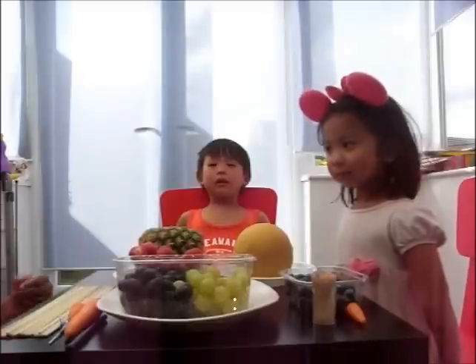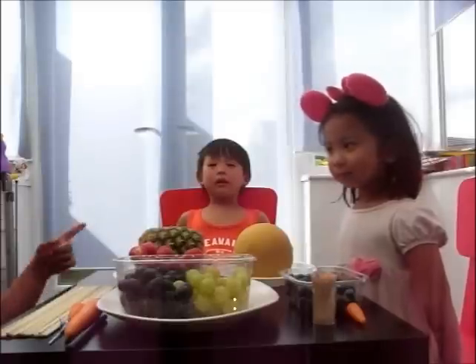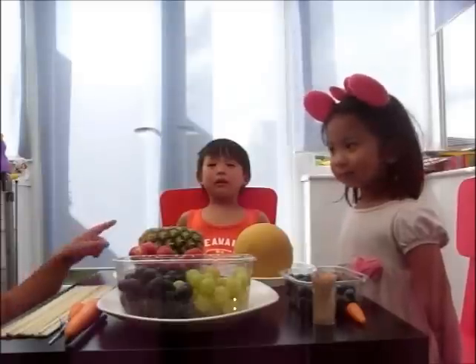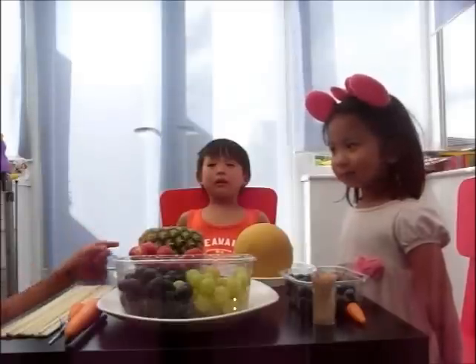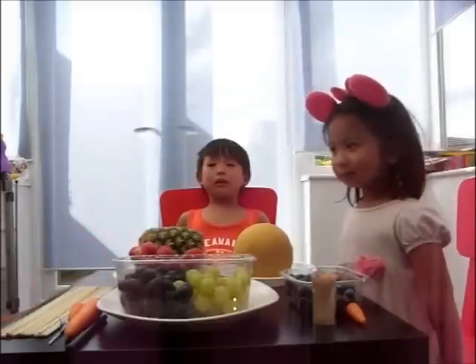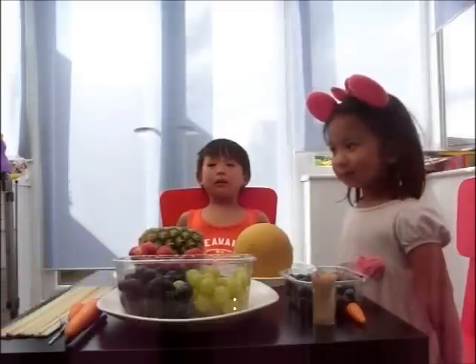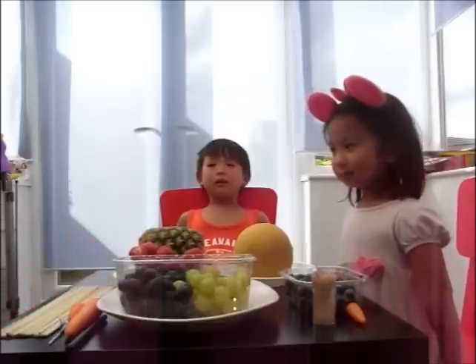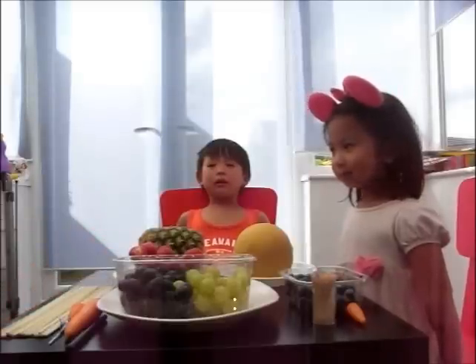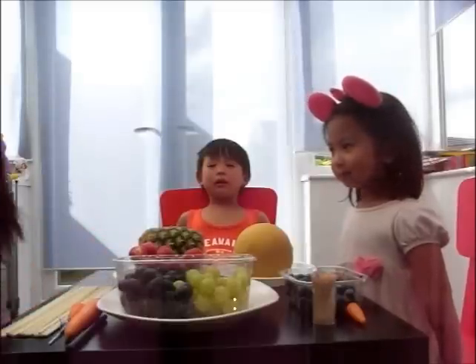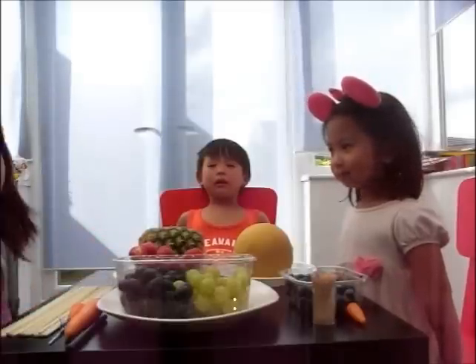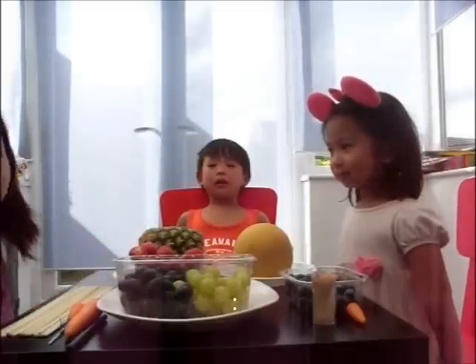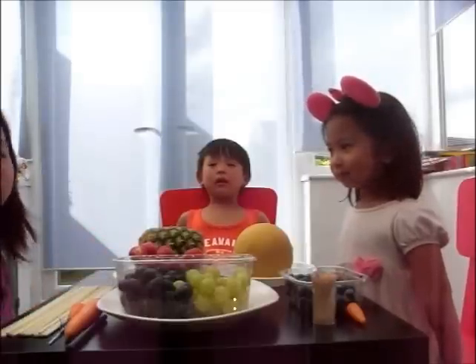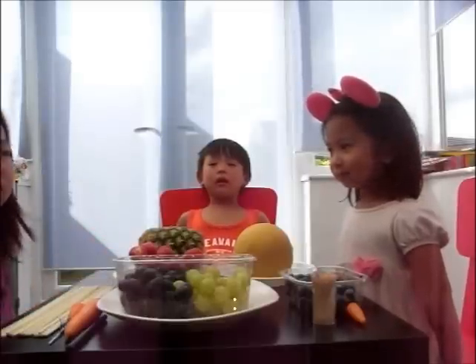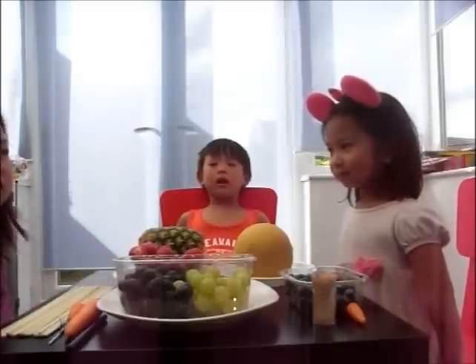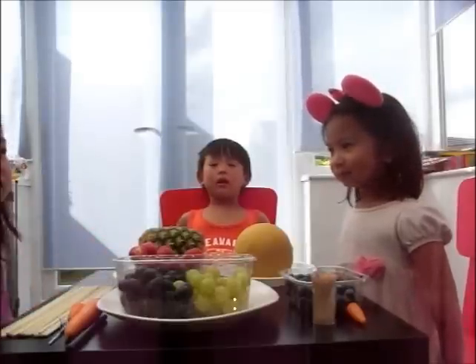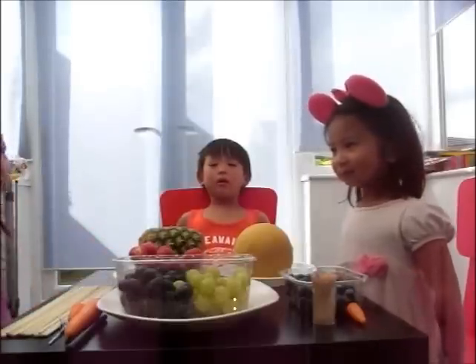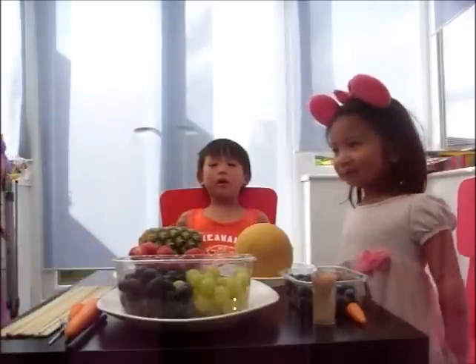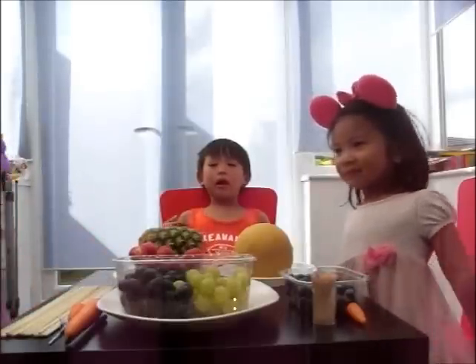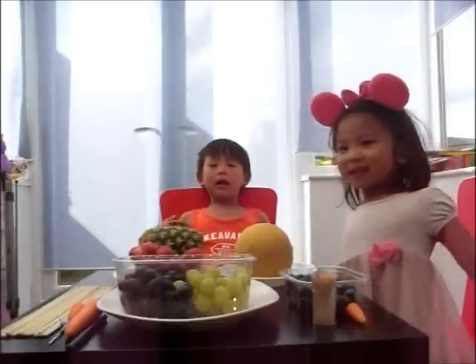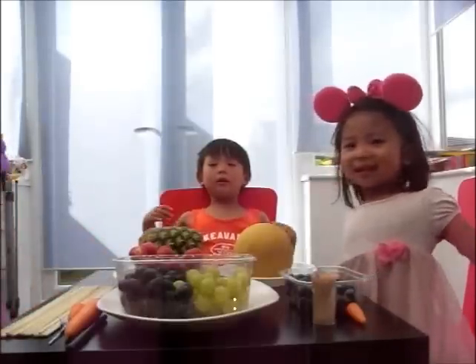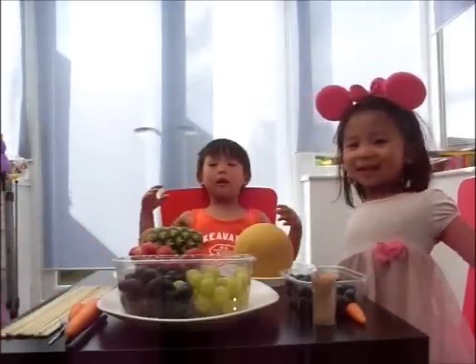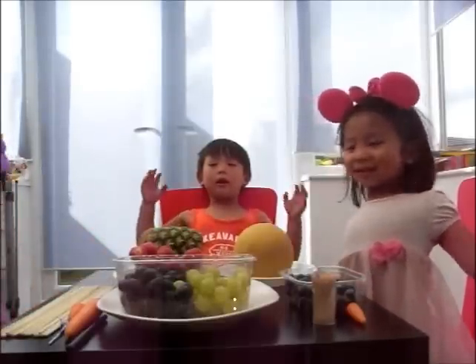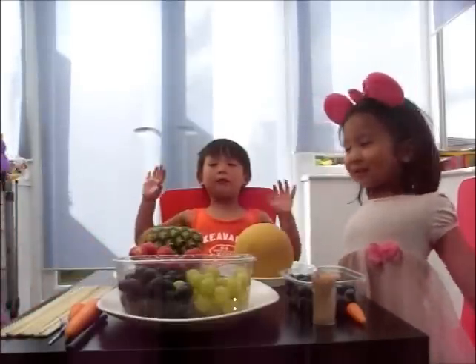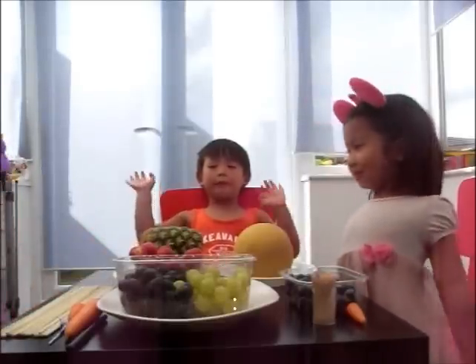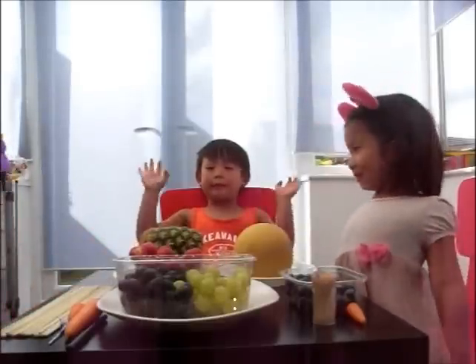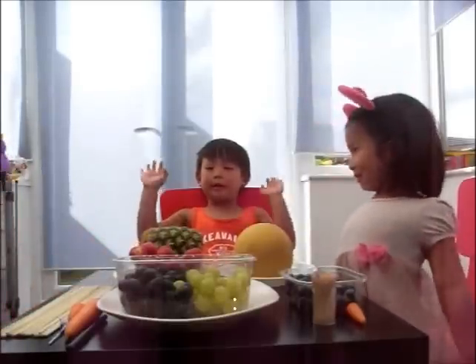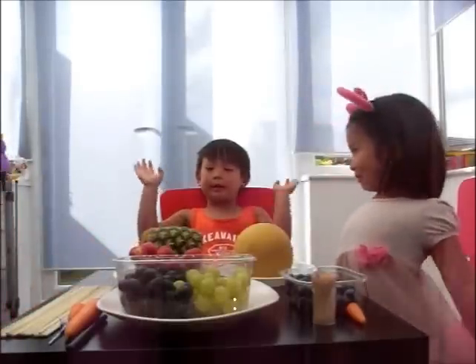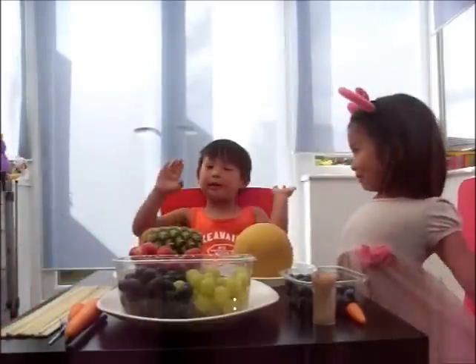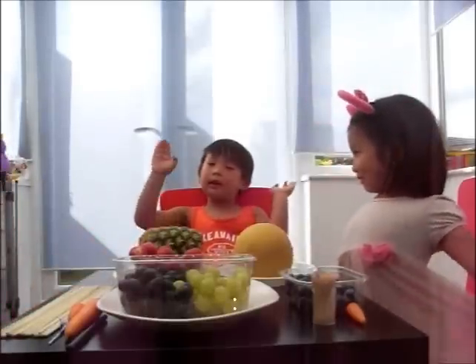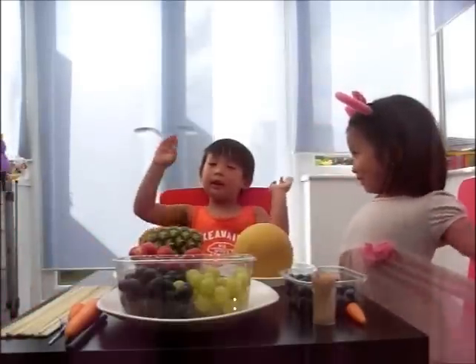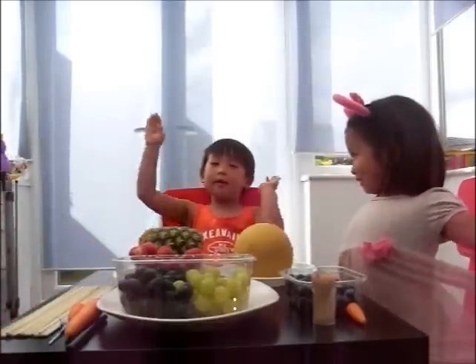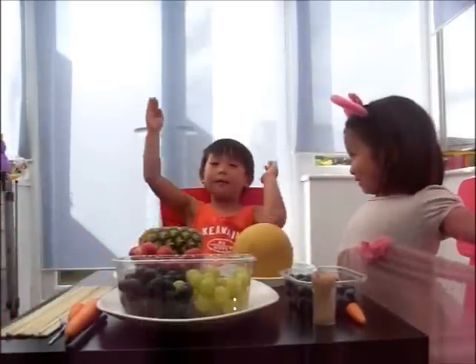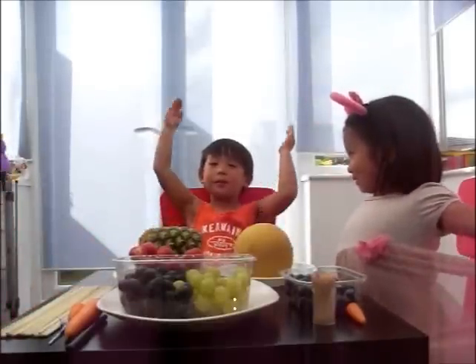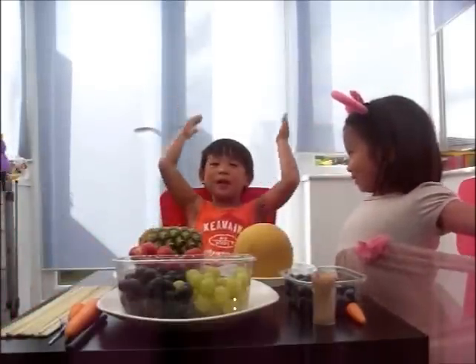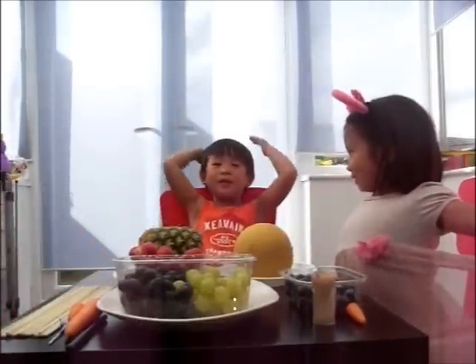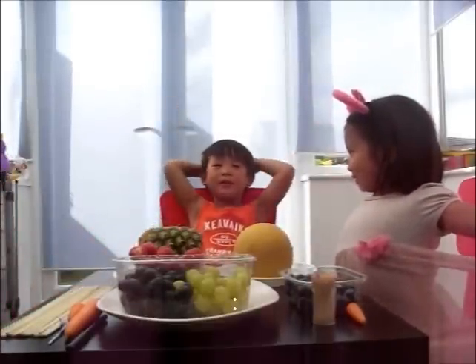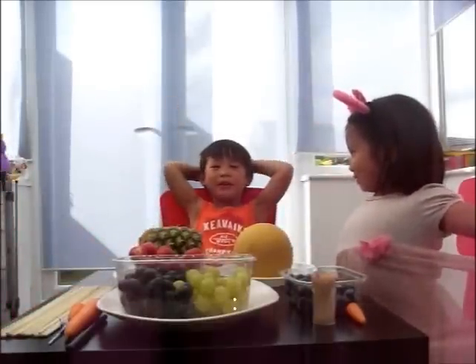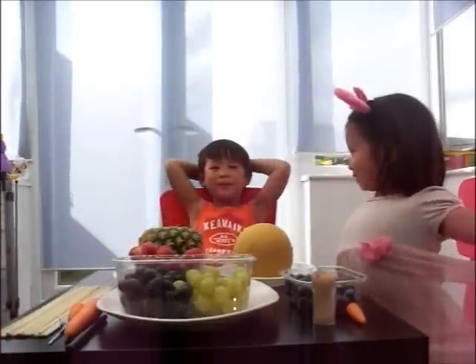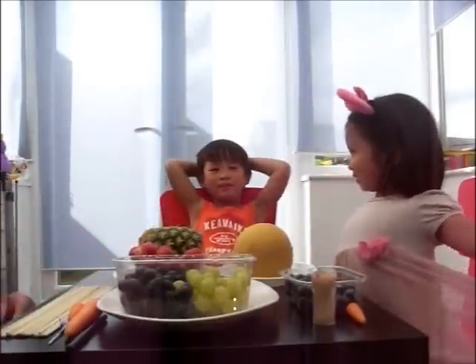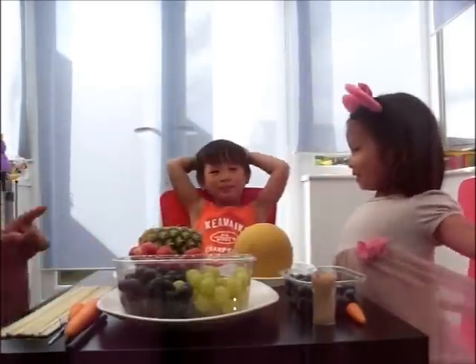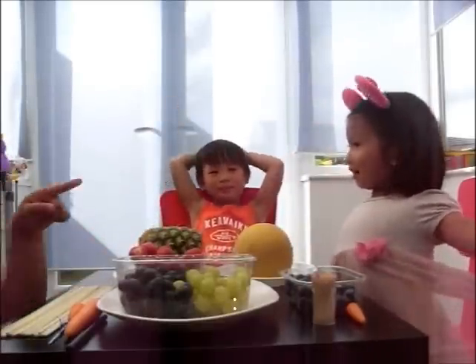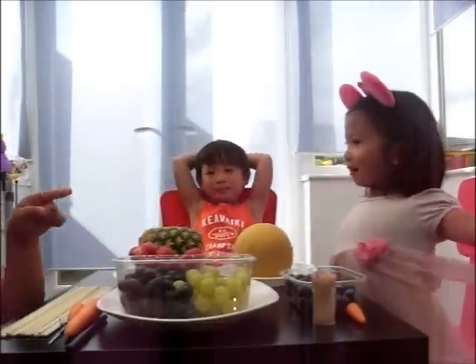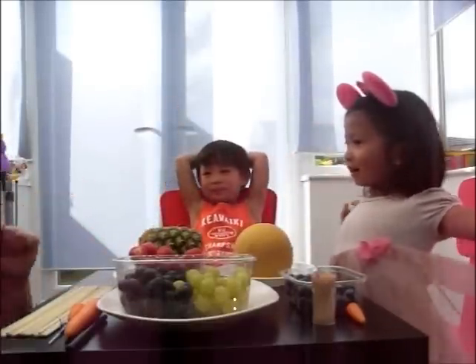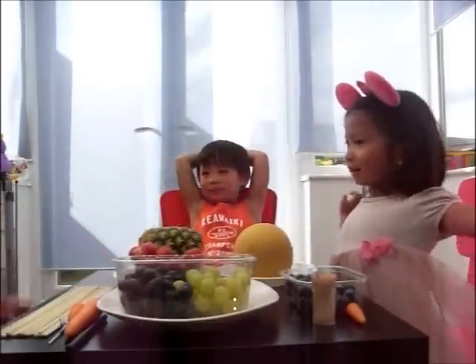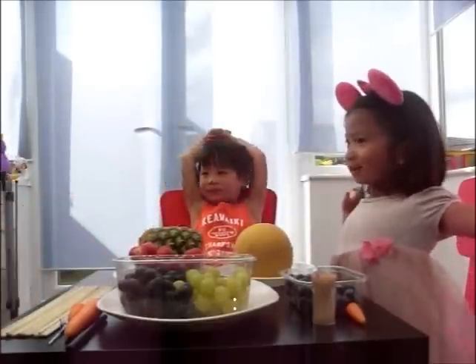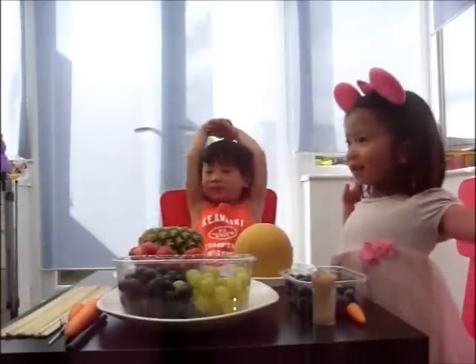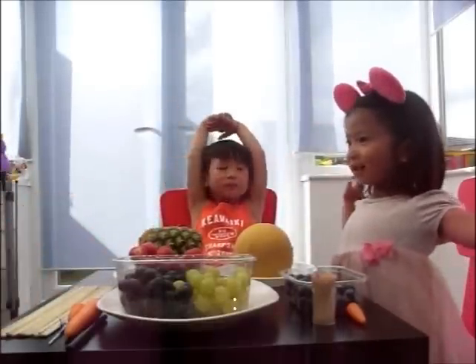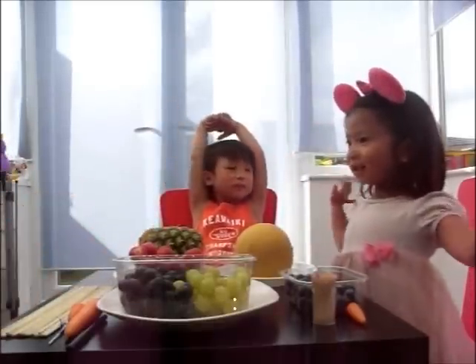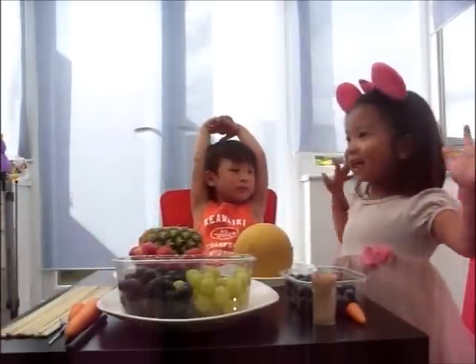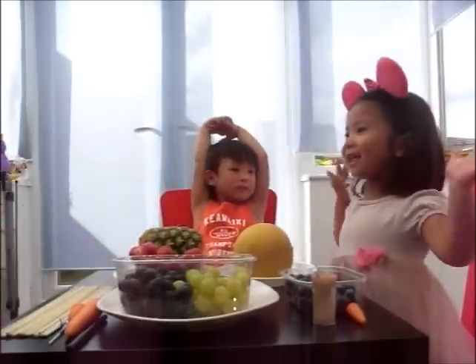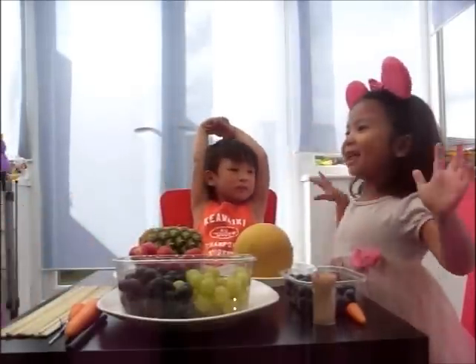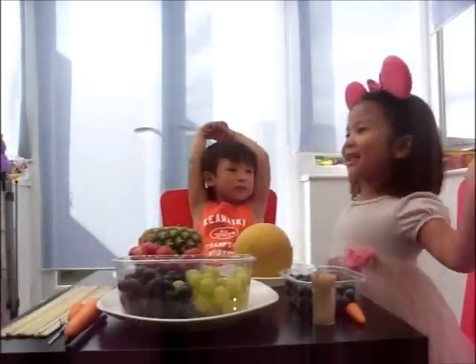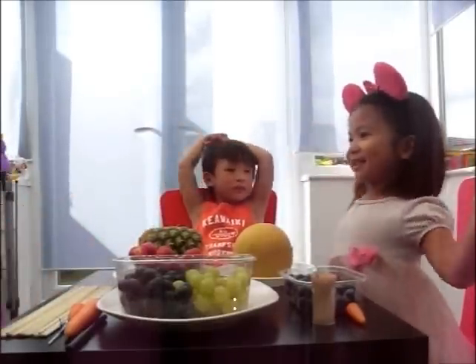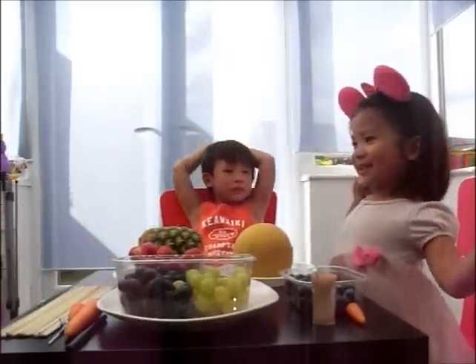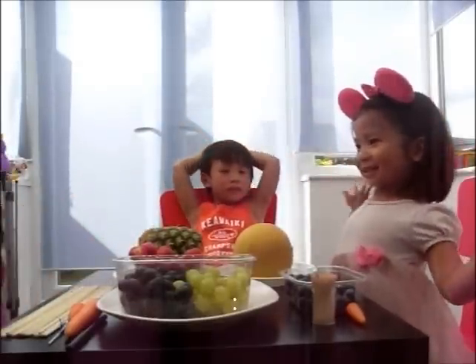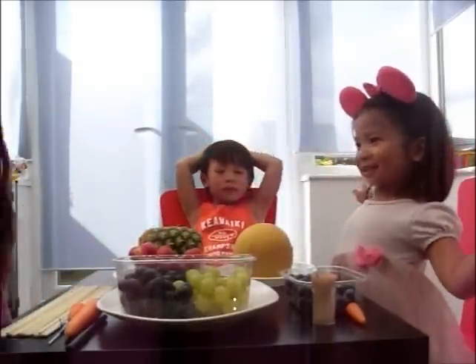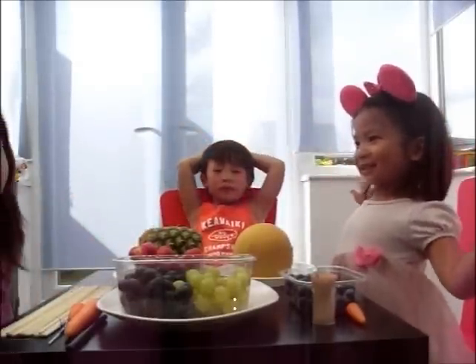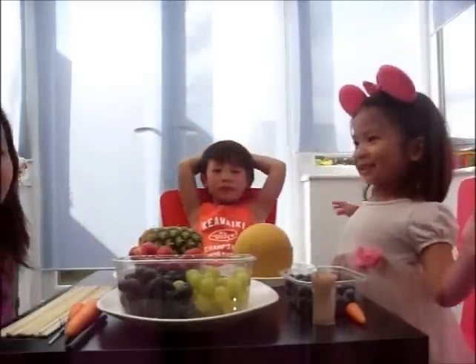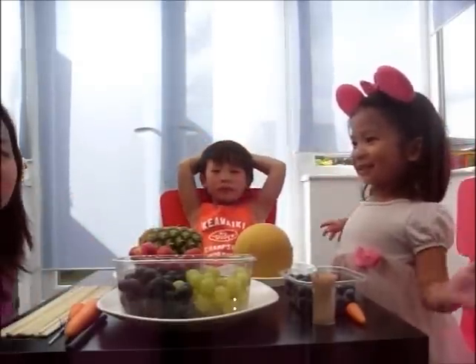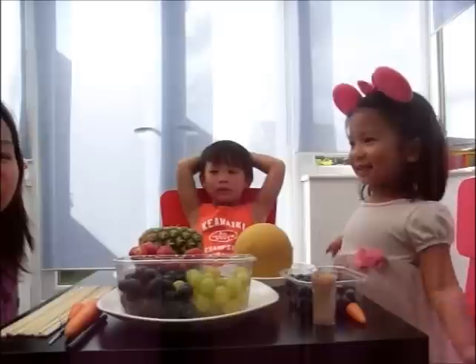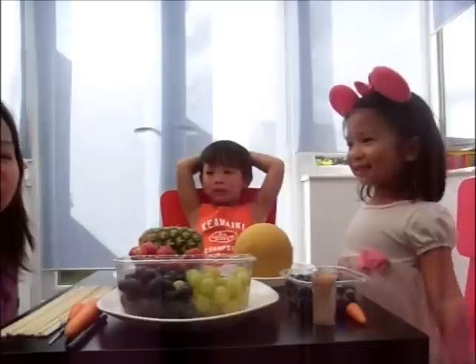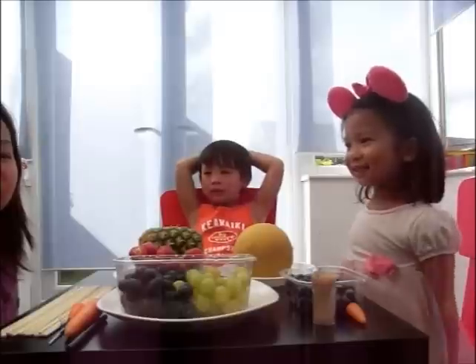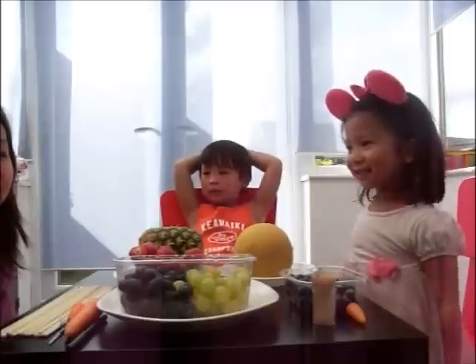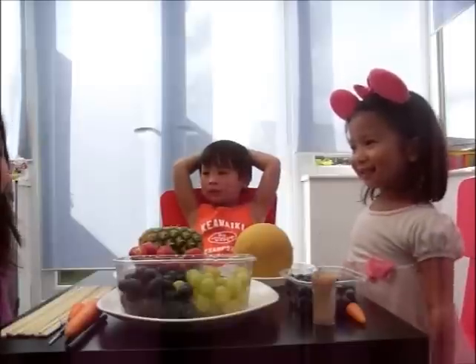Hello. Hello everybody. I'm Kelly. Hi, I'm Eileen.